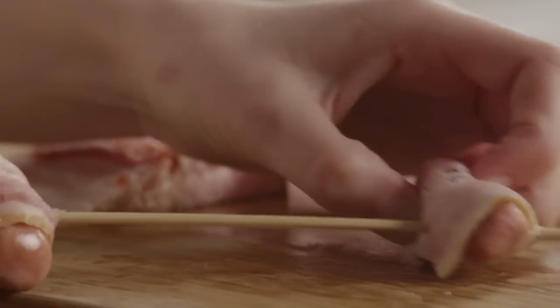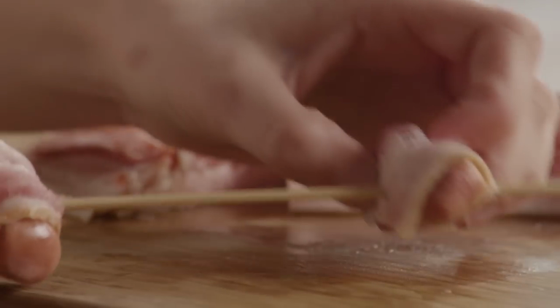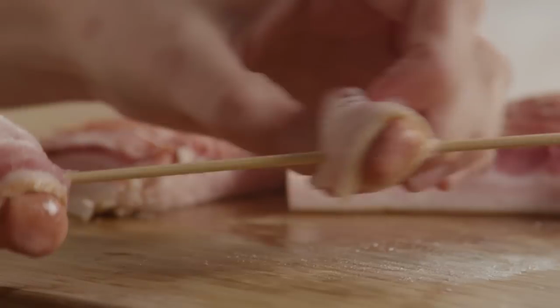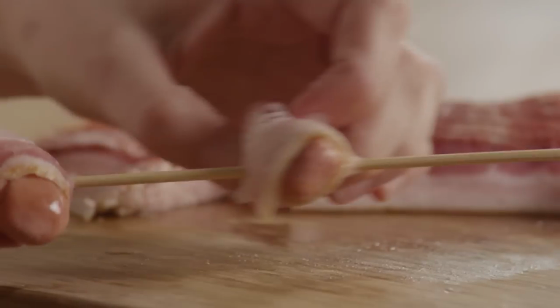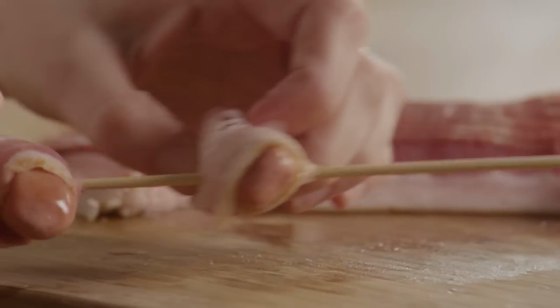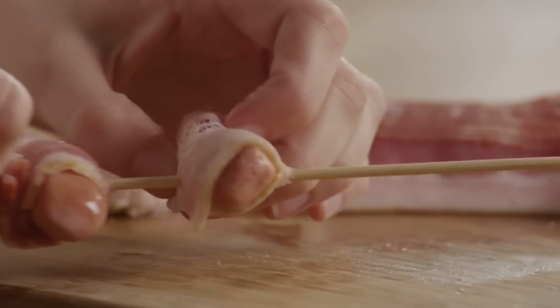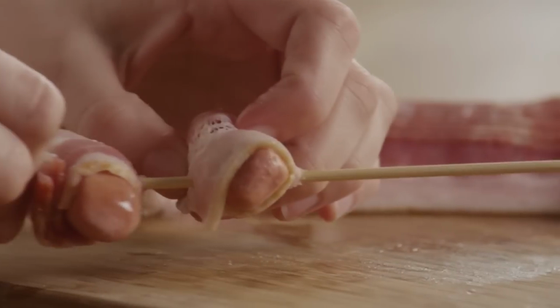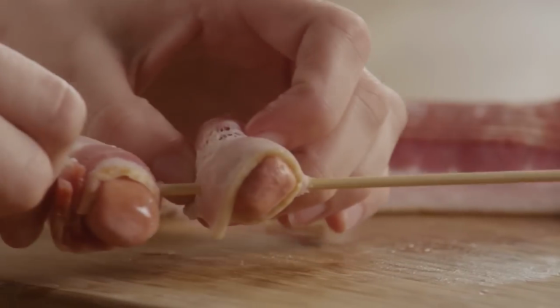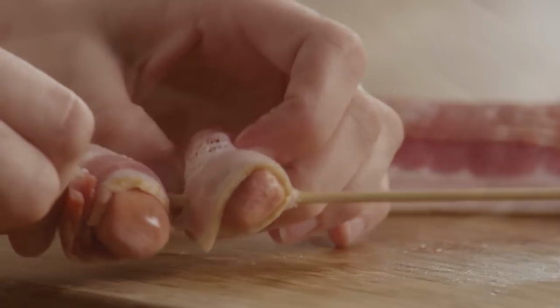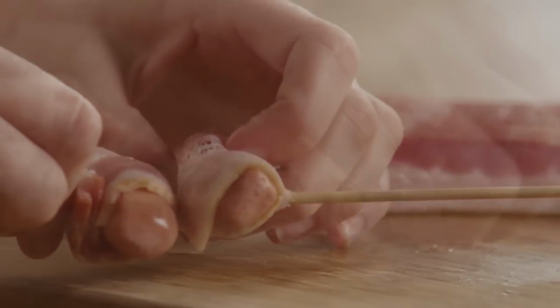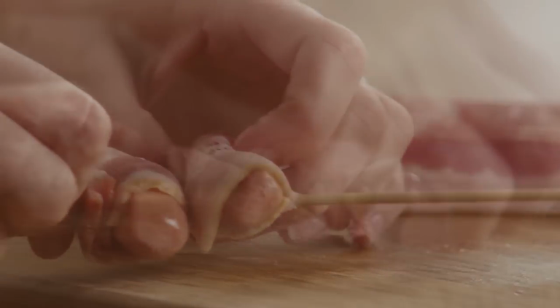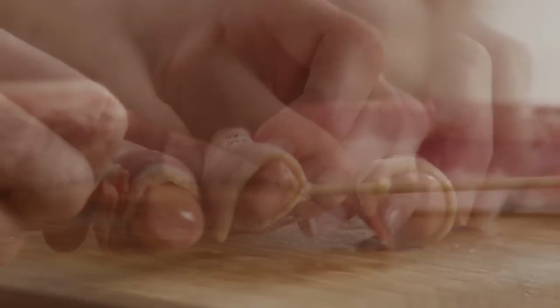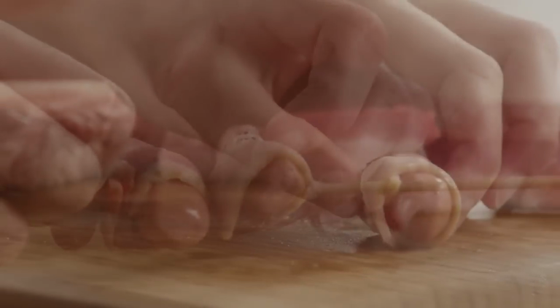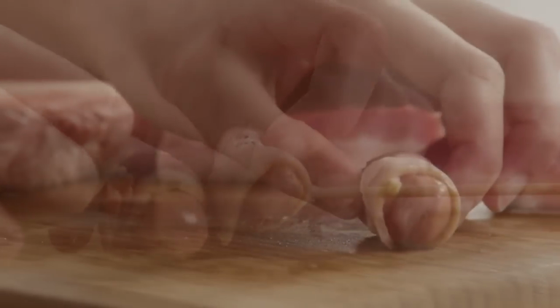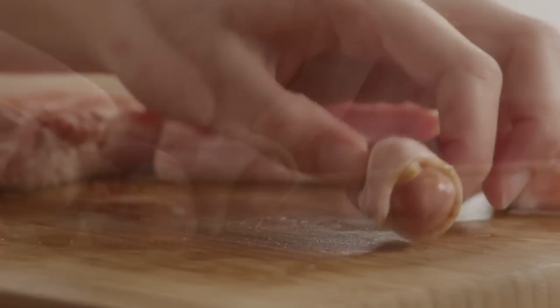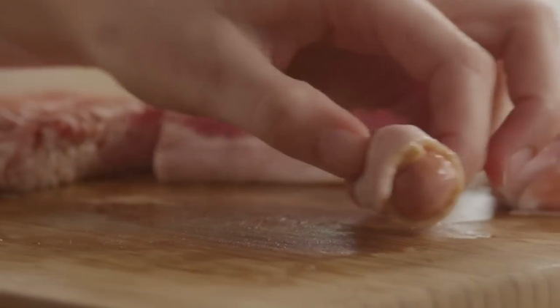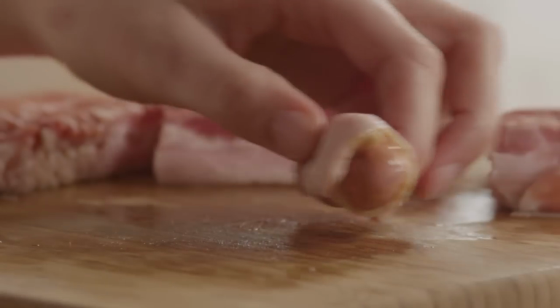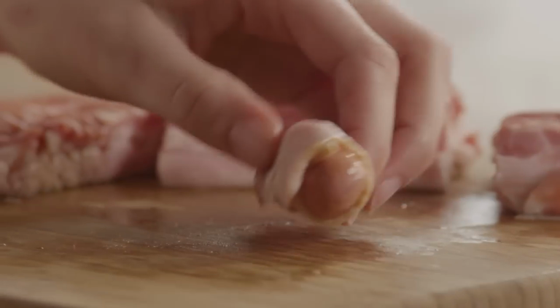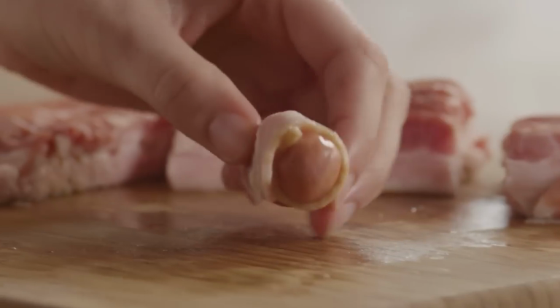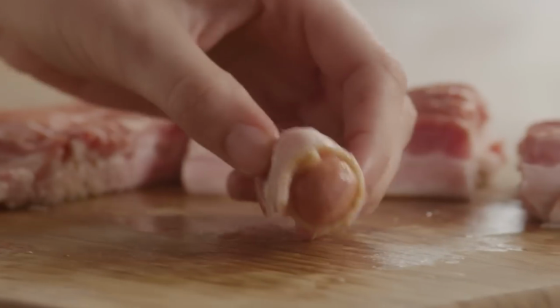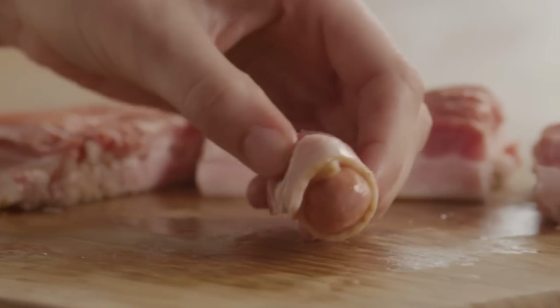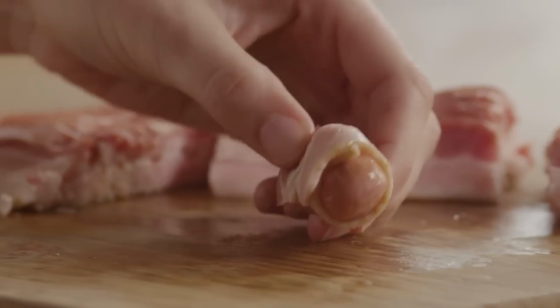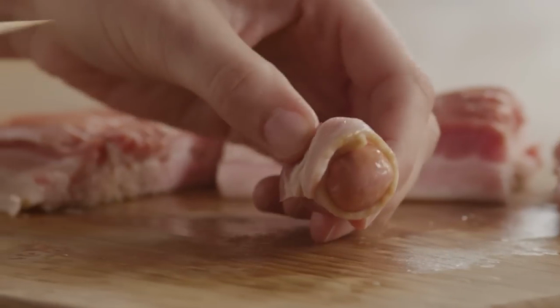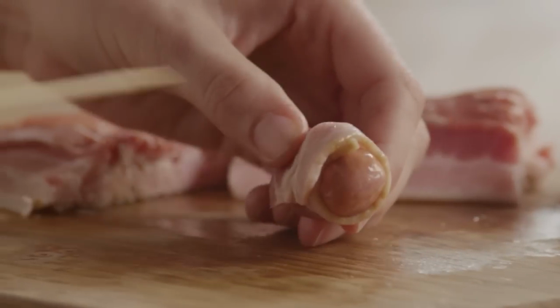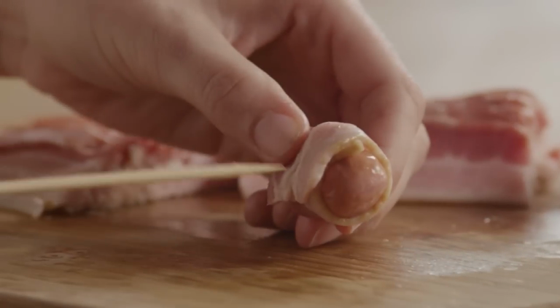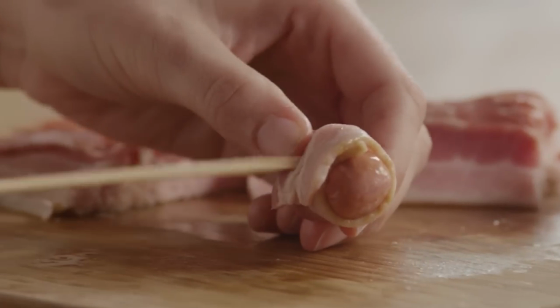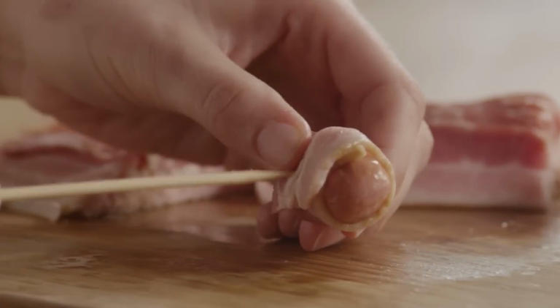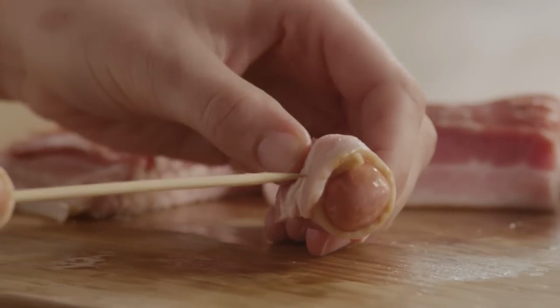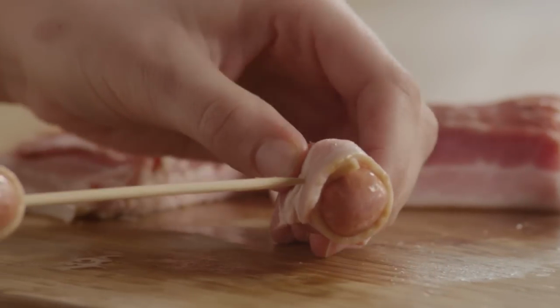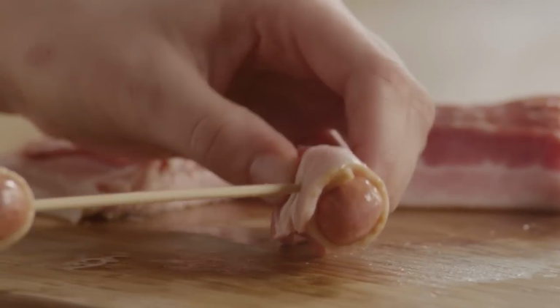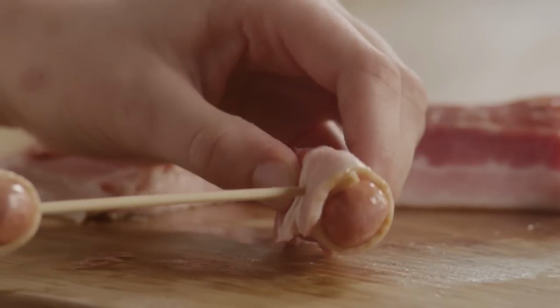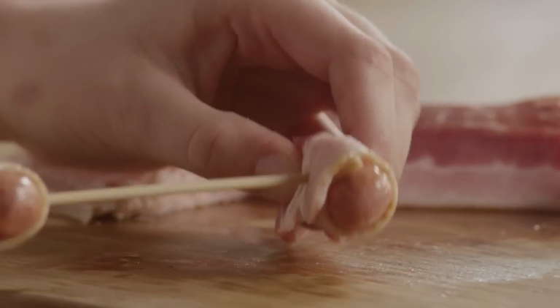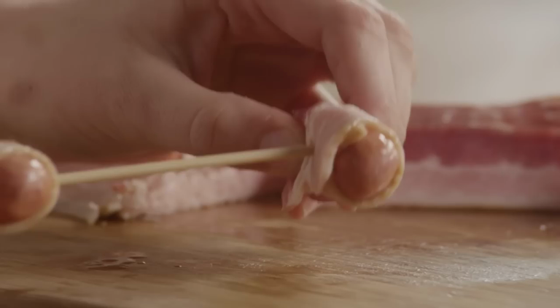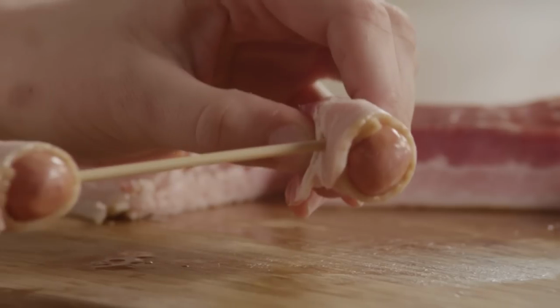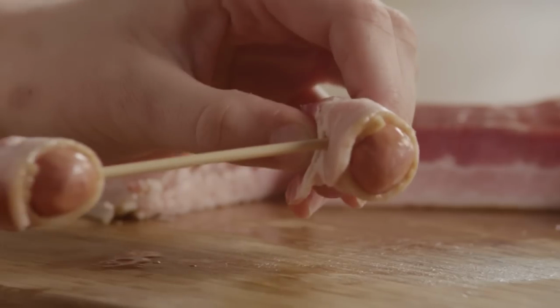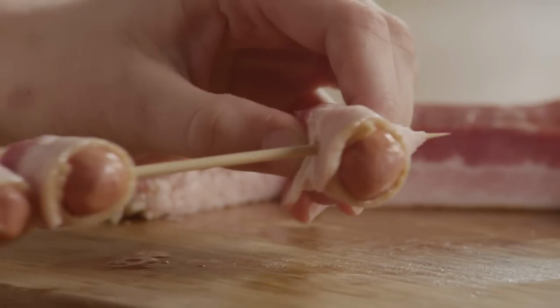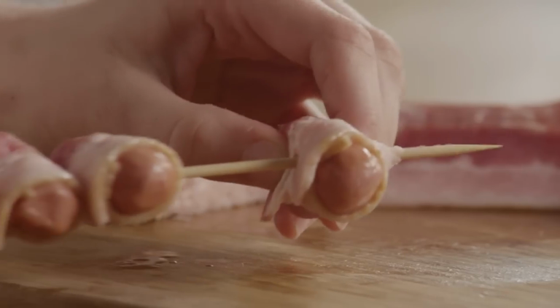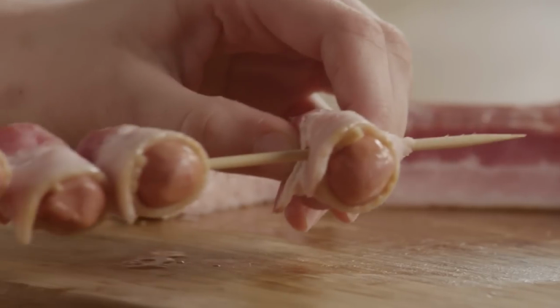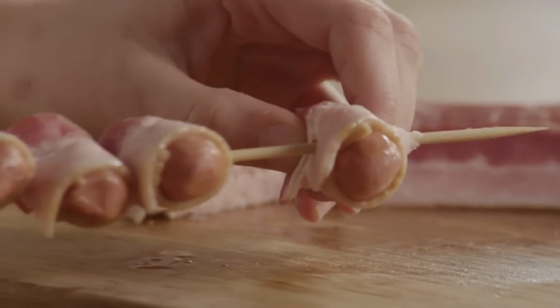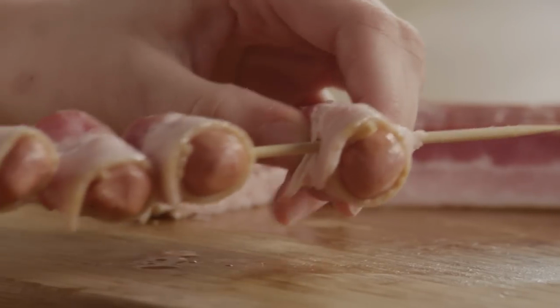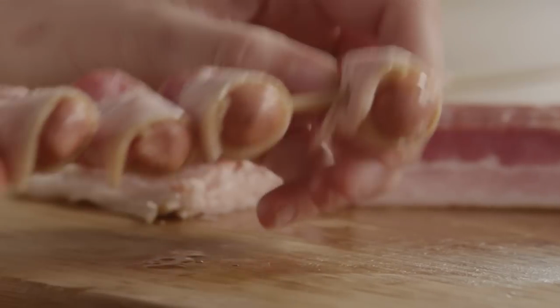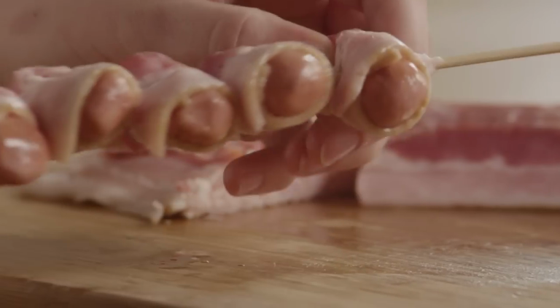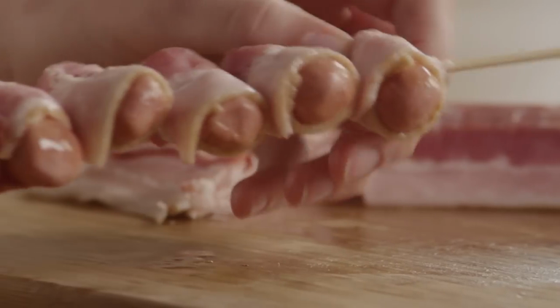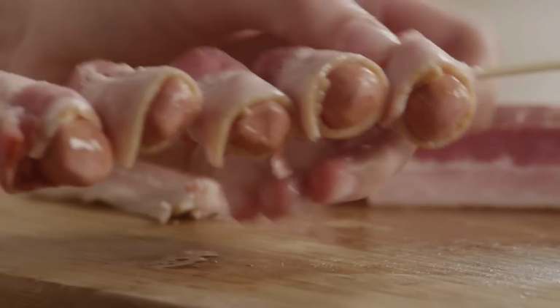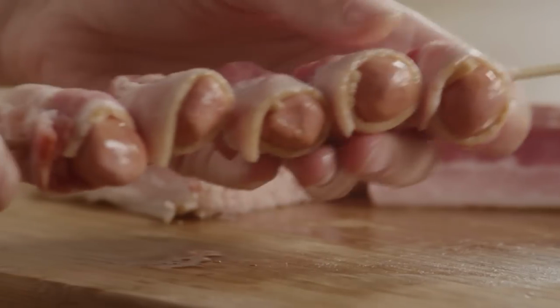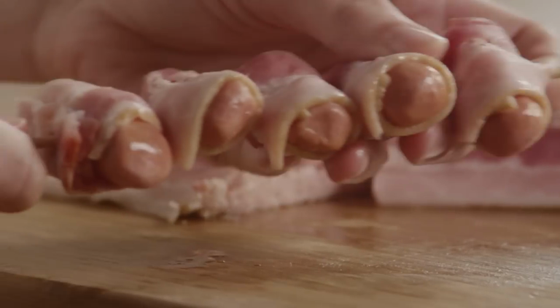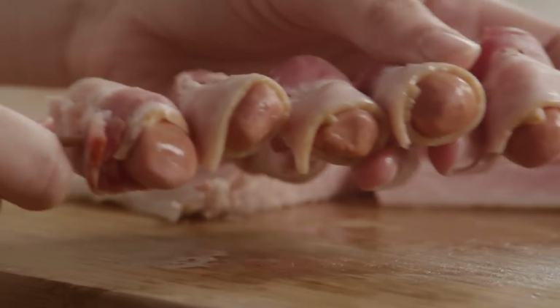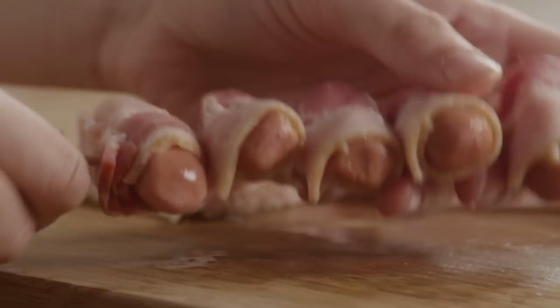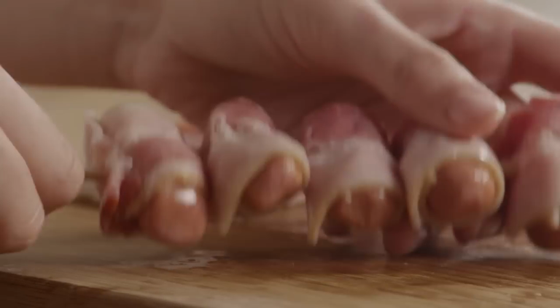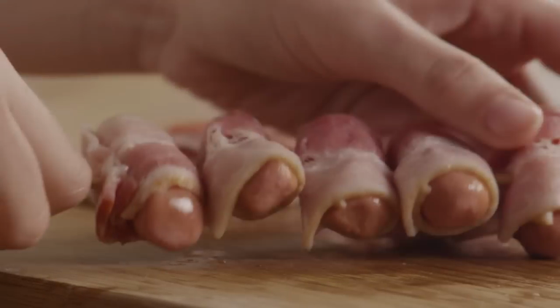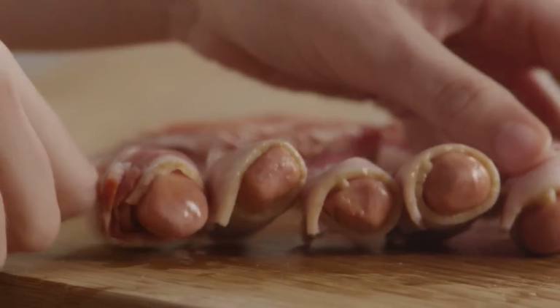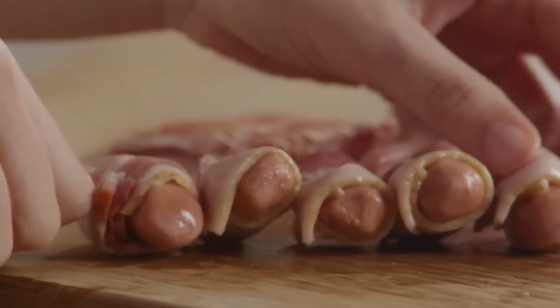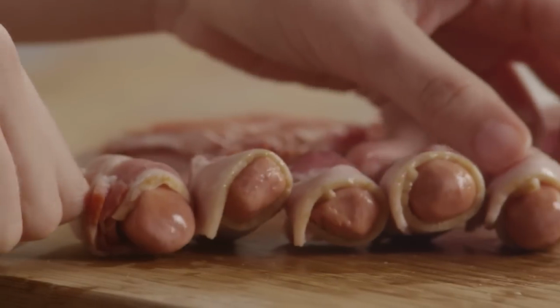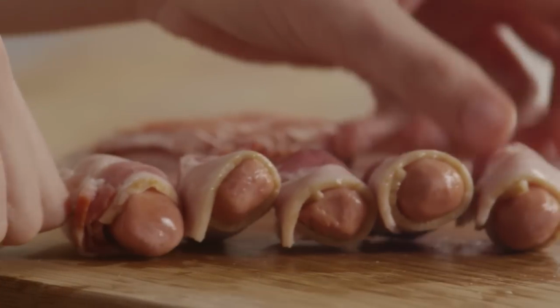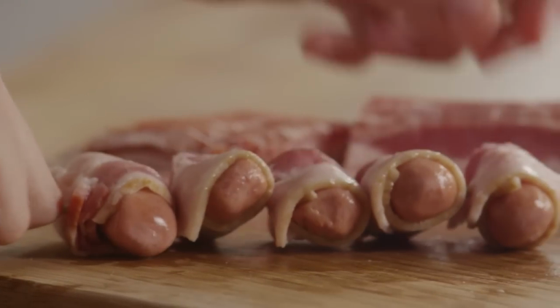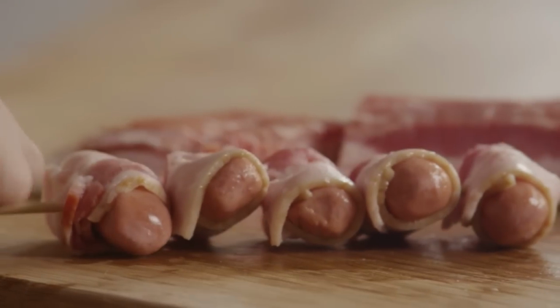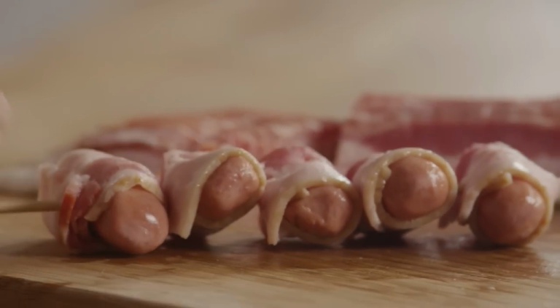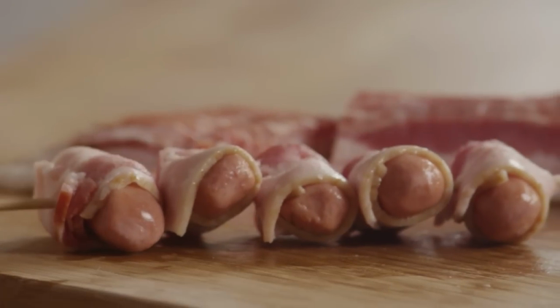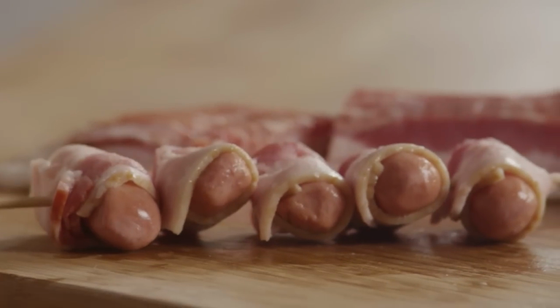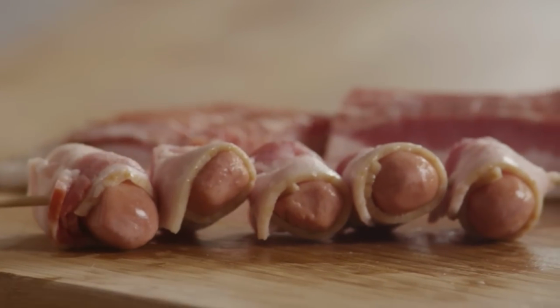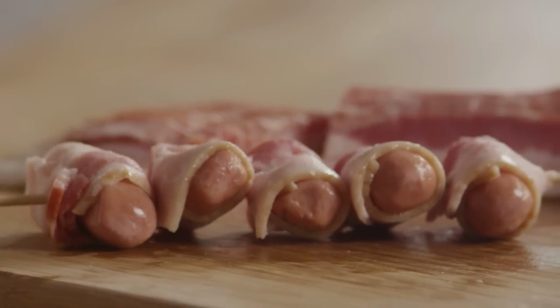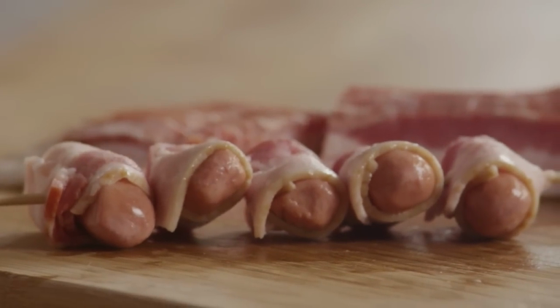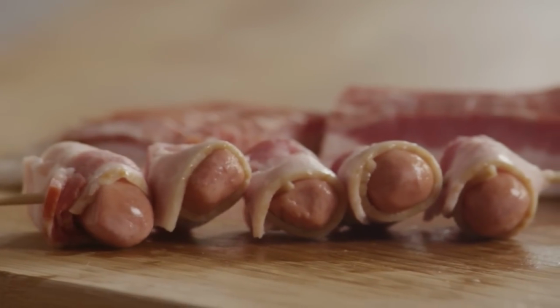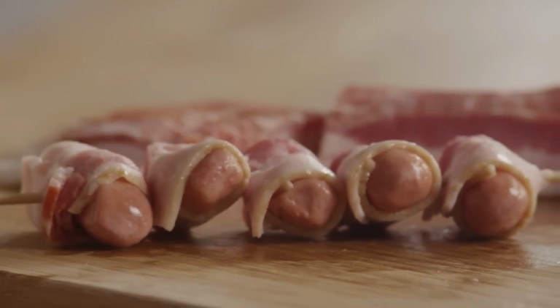Thread the sausages onto wooden skewers, putting several on each skewer. If you don't have wooden skewers, just secure each sausage with a toothpick.